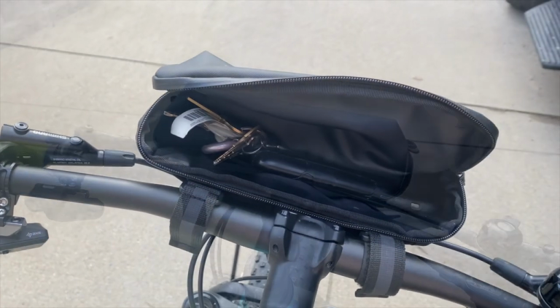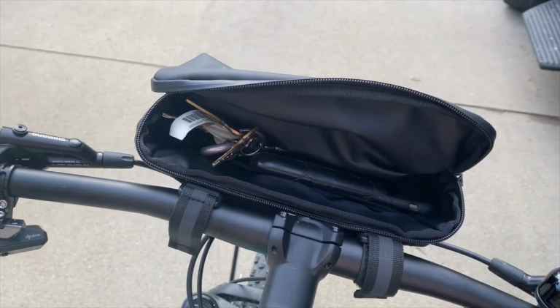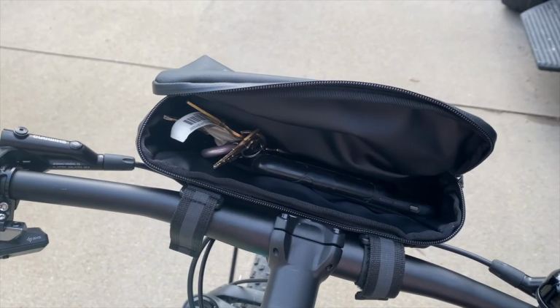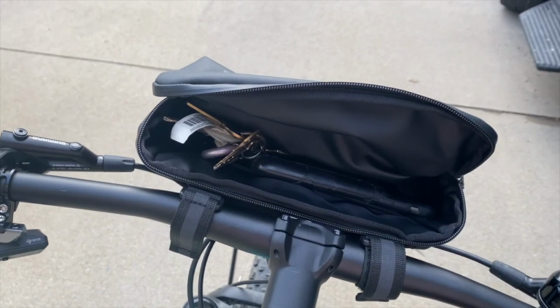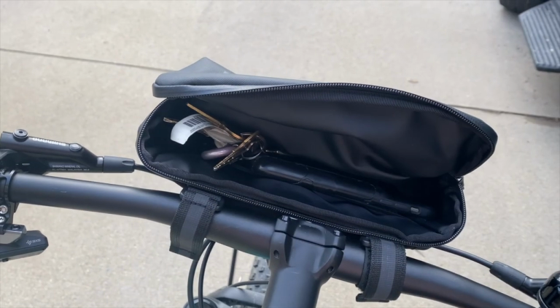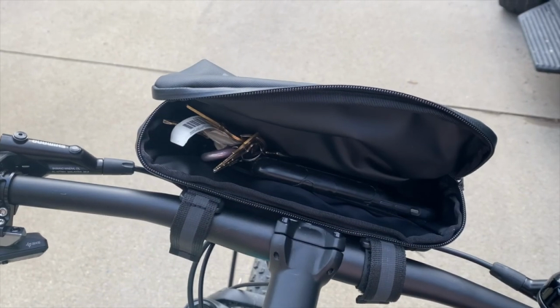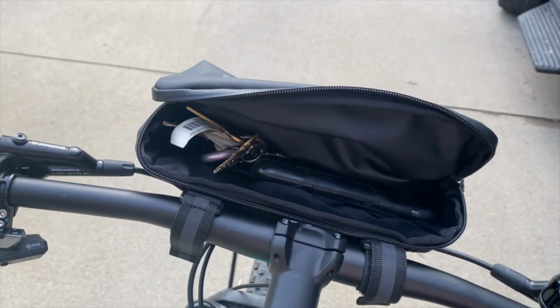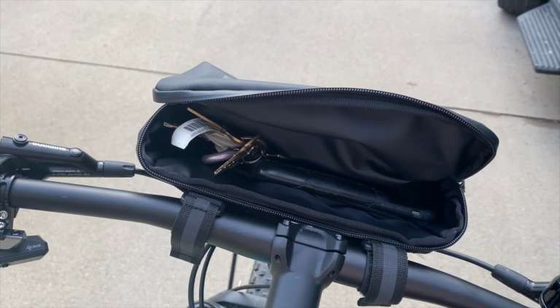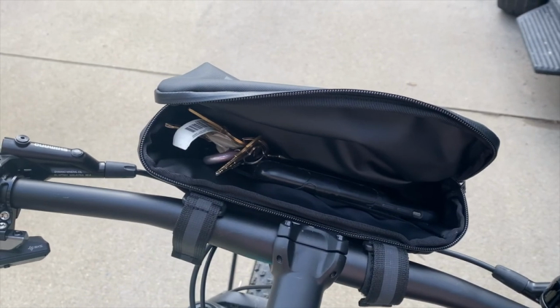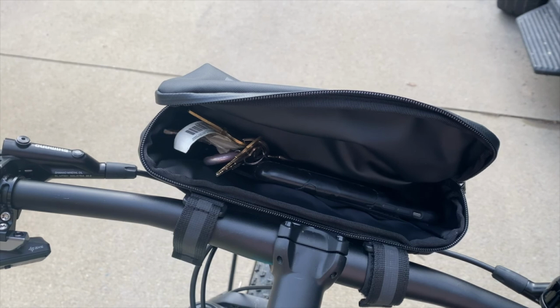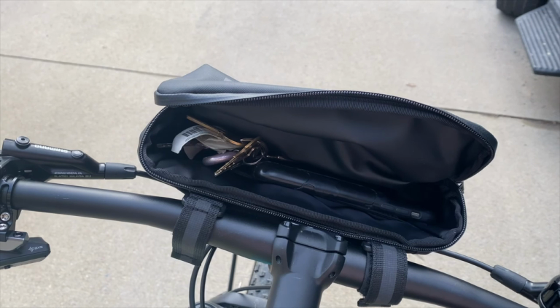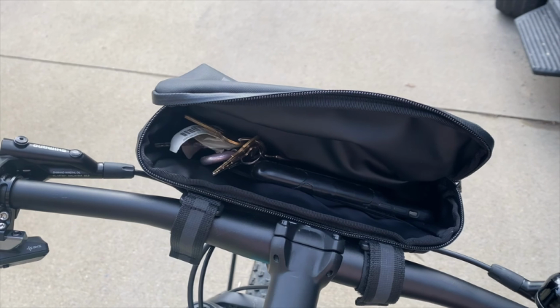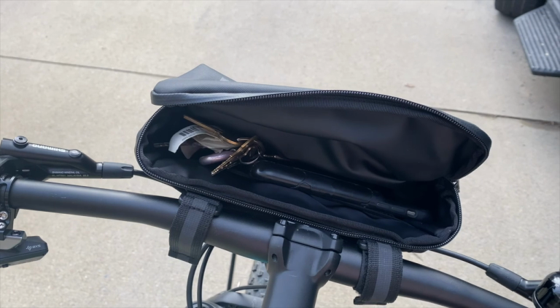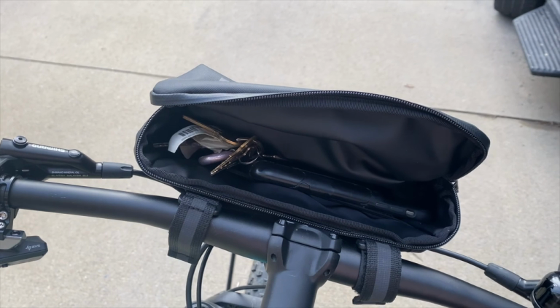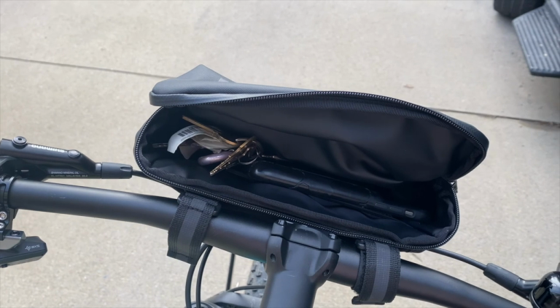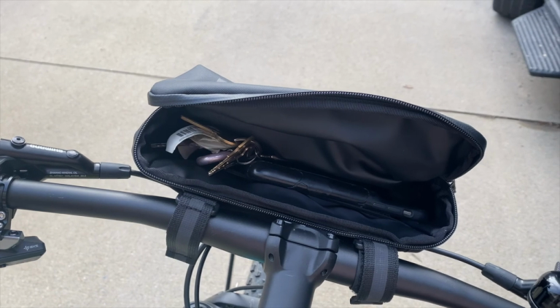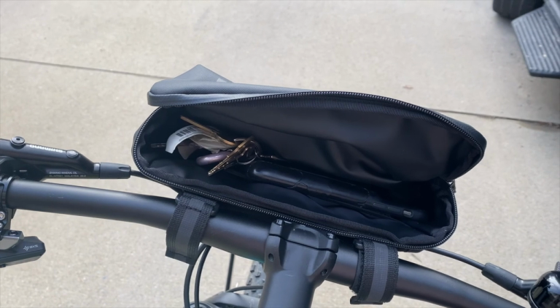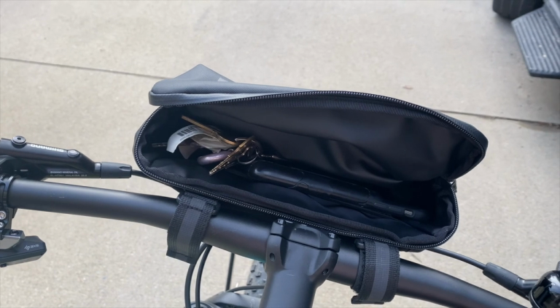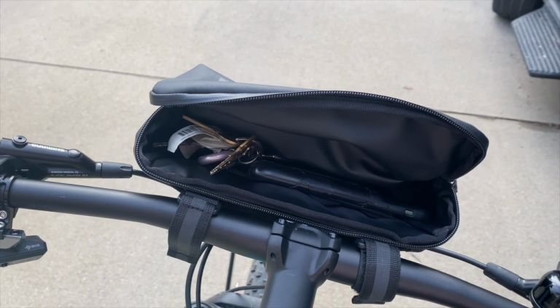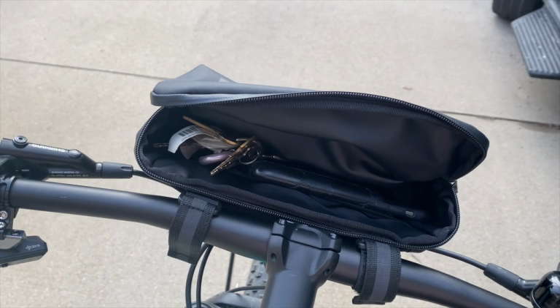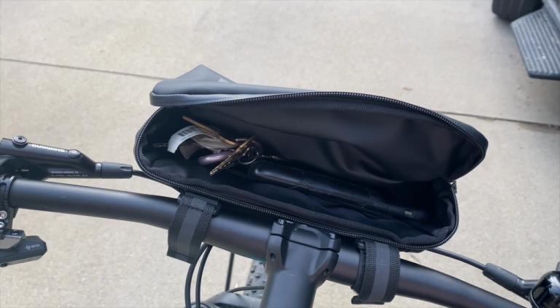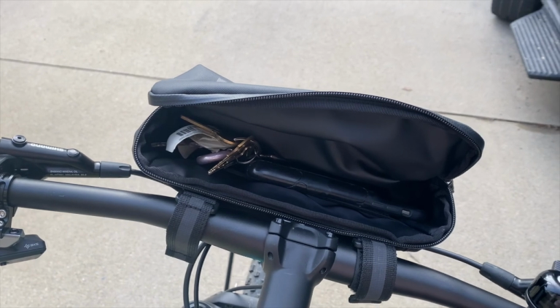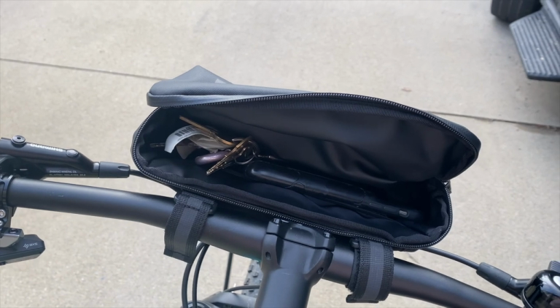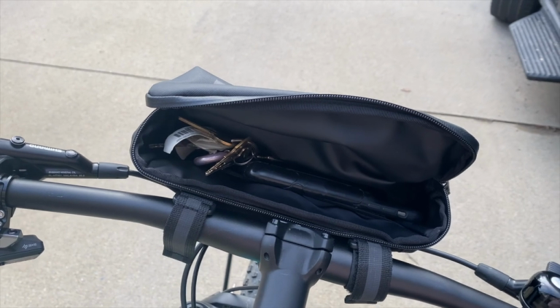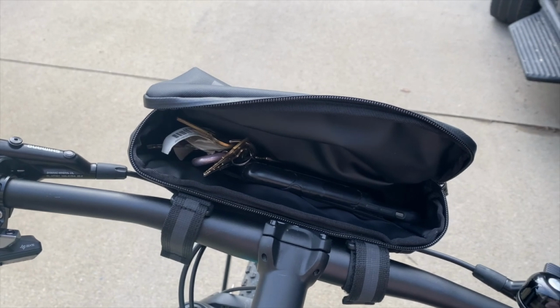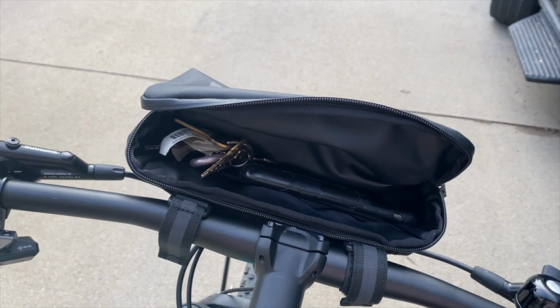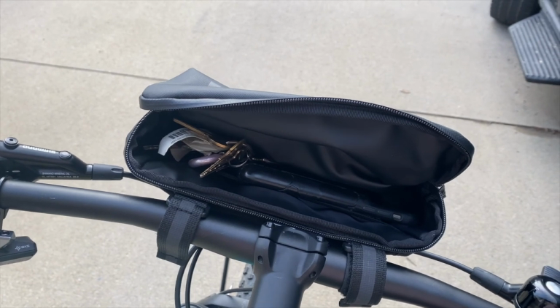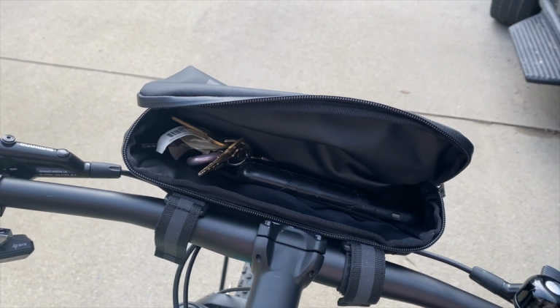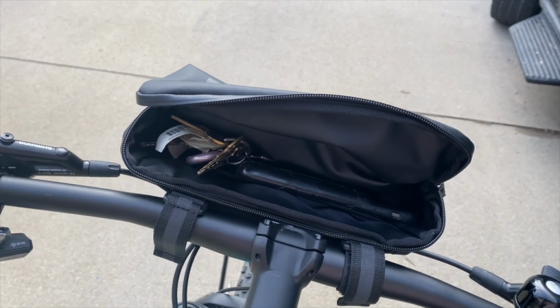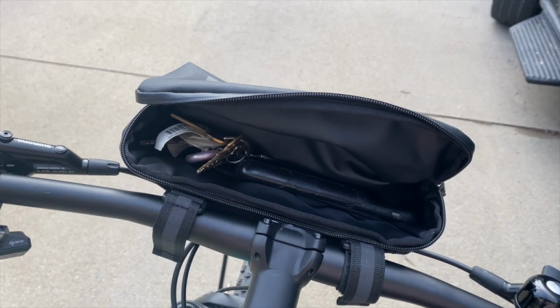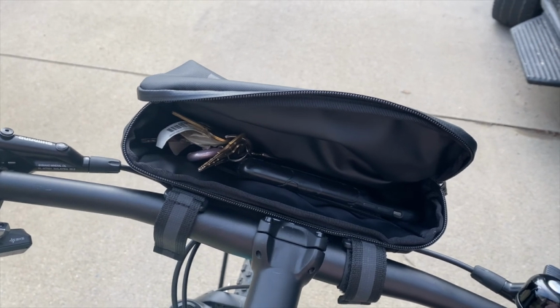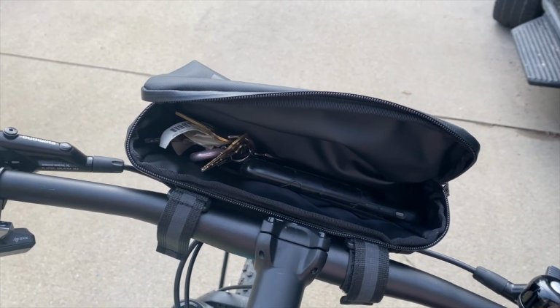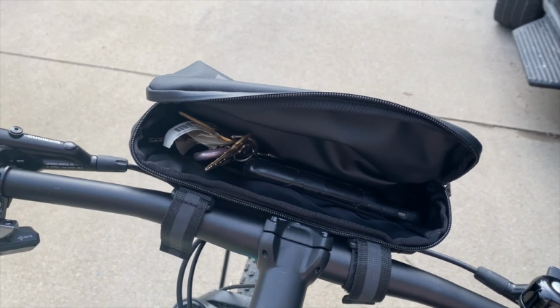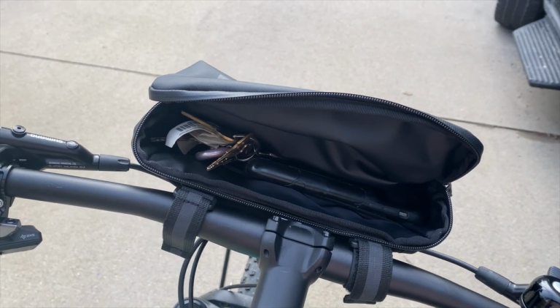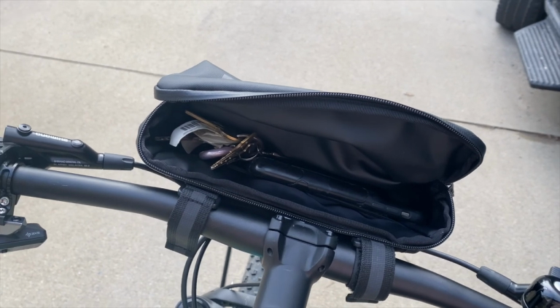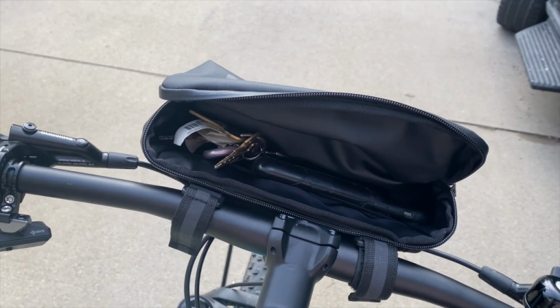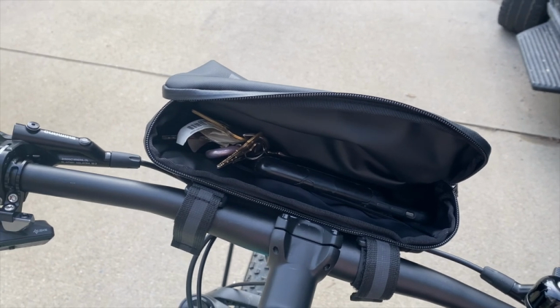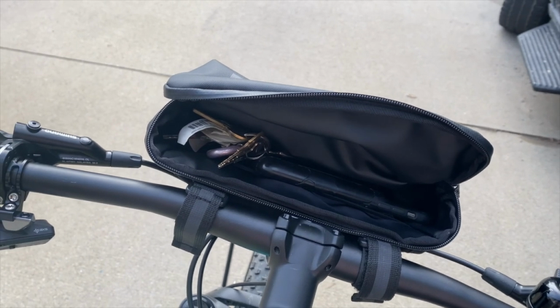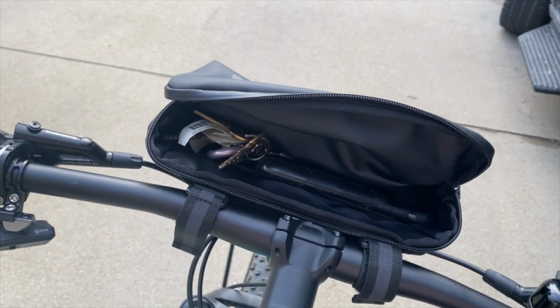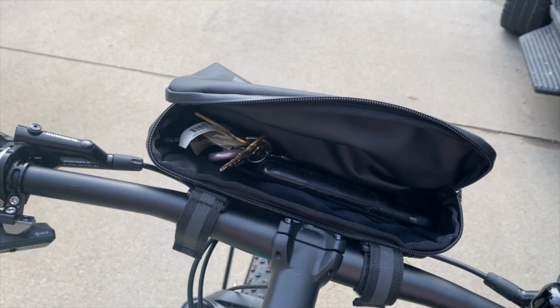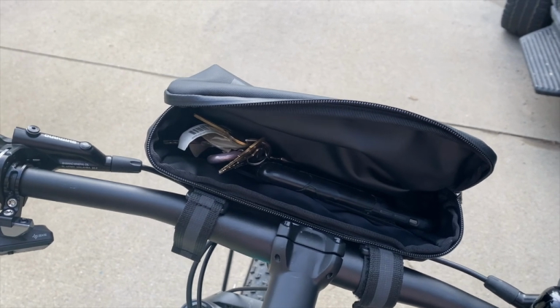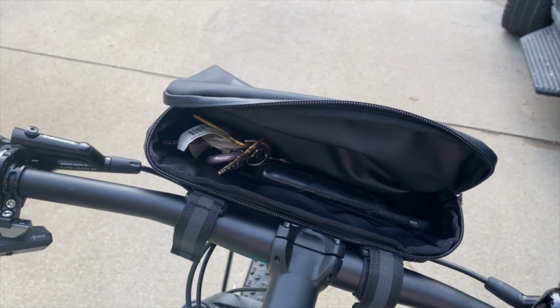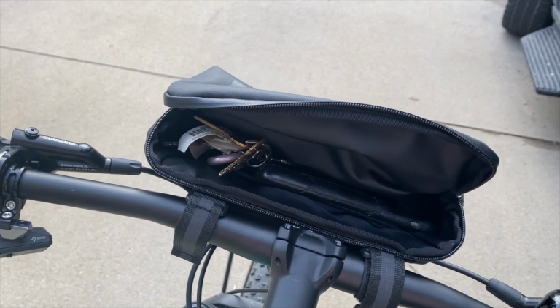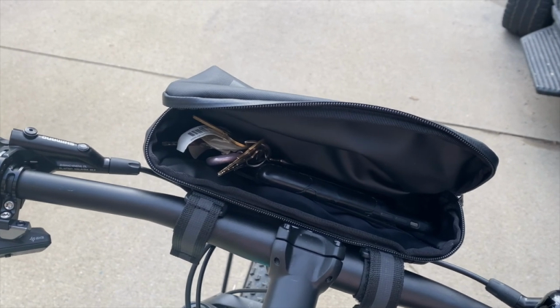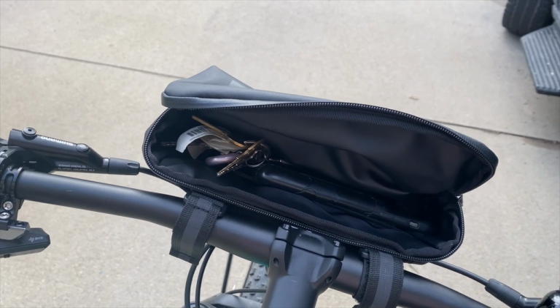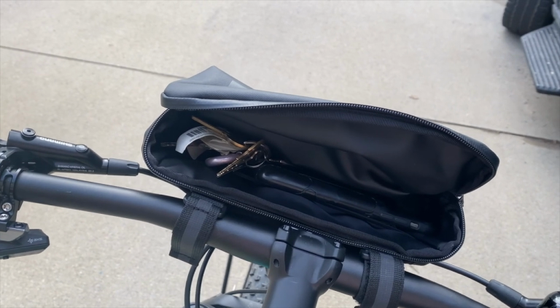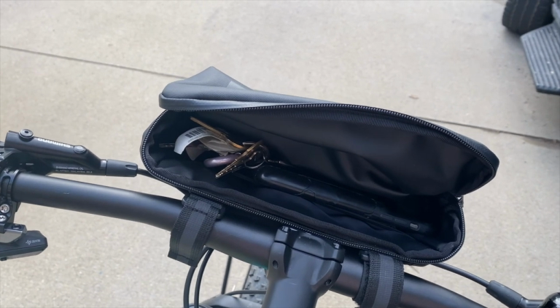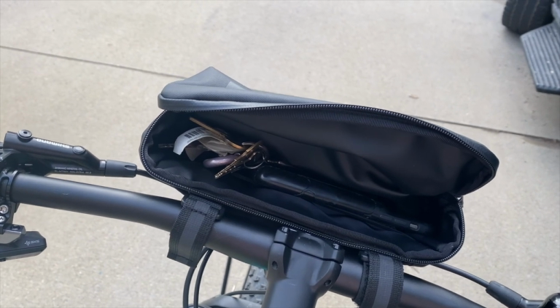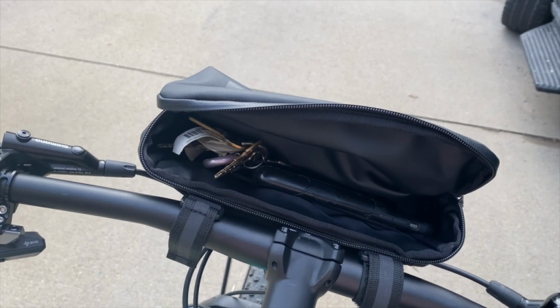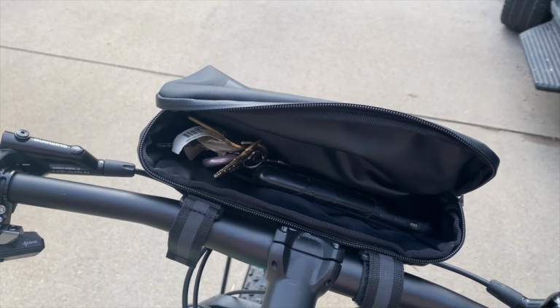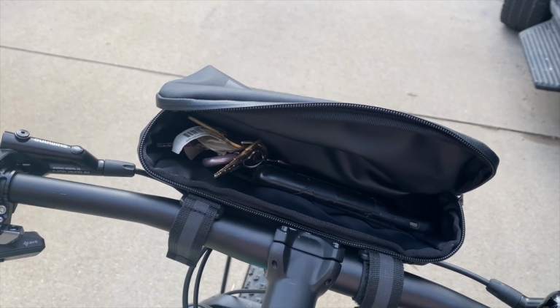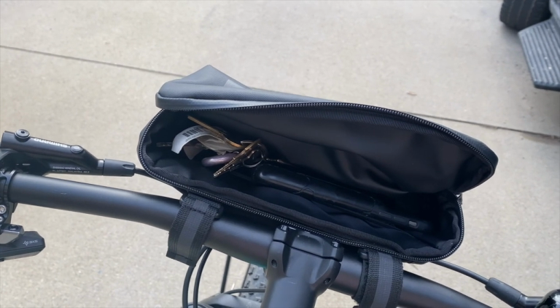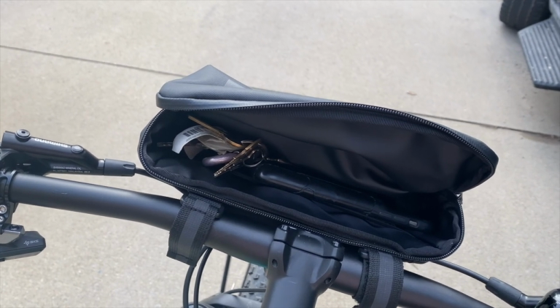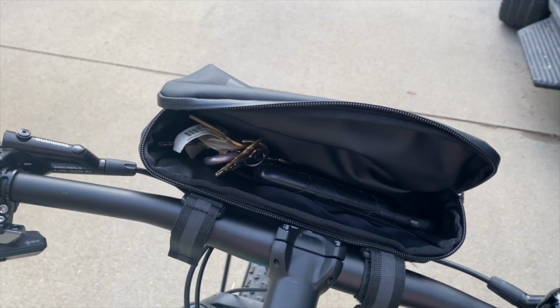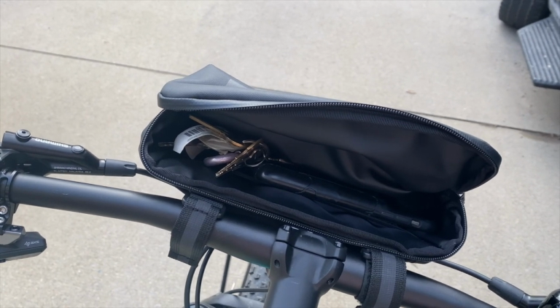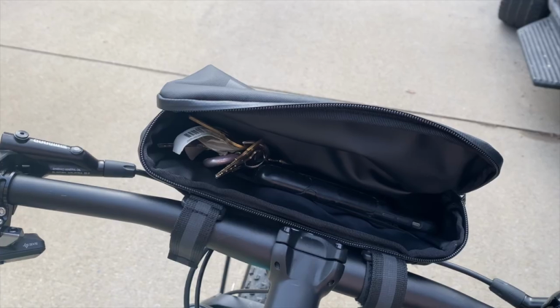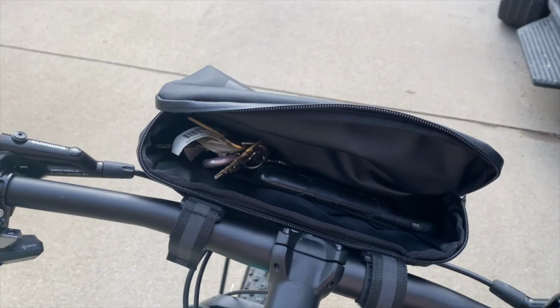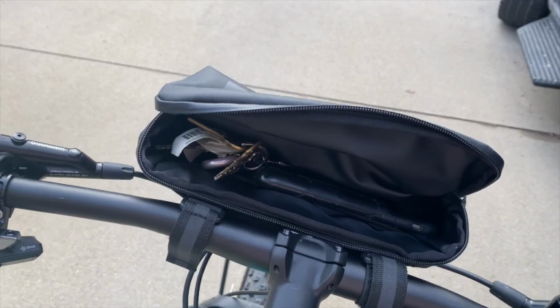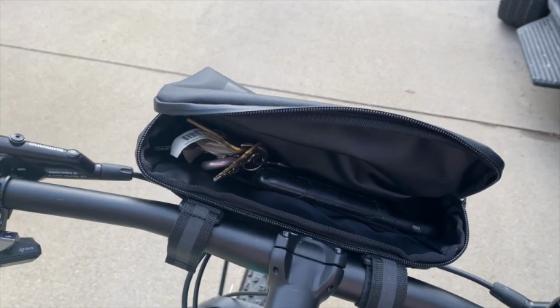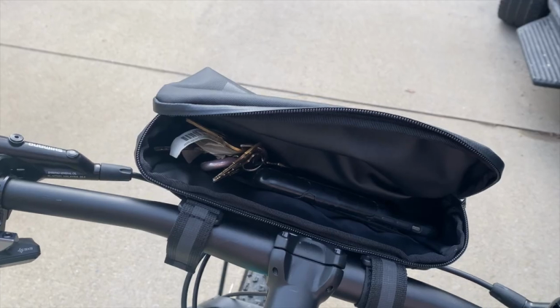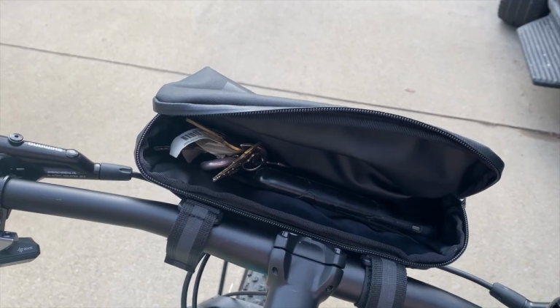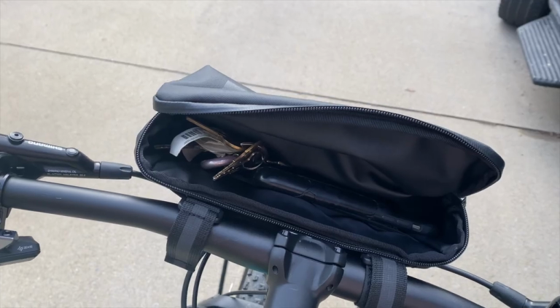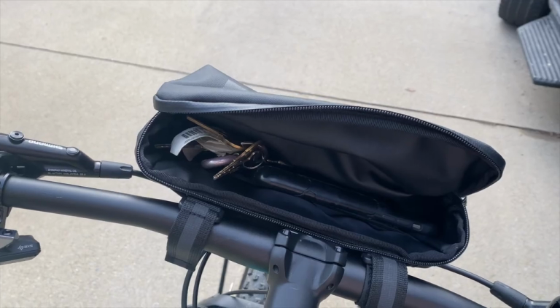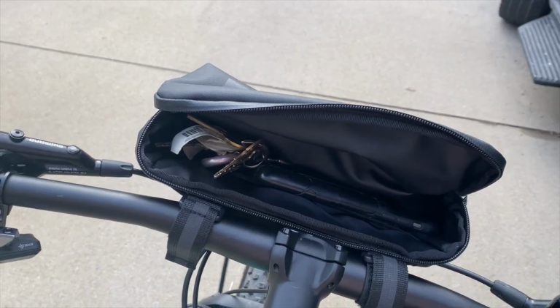Here's what the inside looks like. It has some built-in pockets for your keys, your phone, and even your wallet can fit inside this bag.